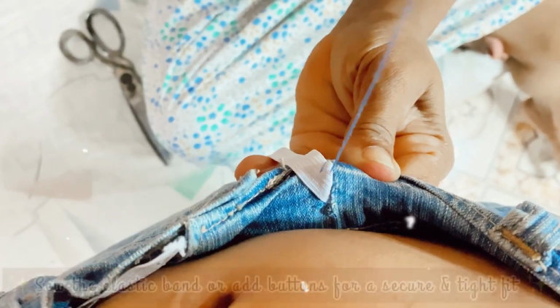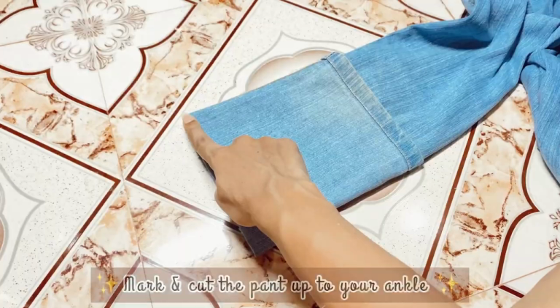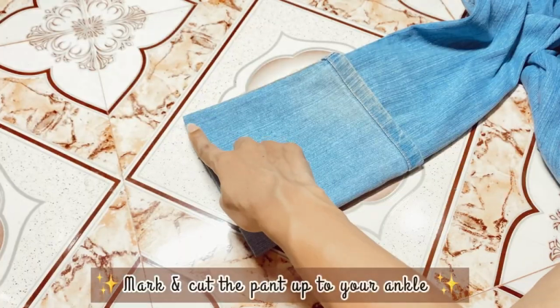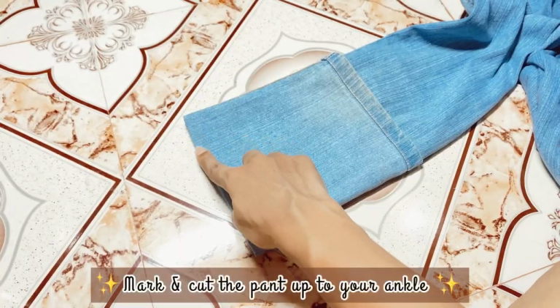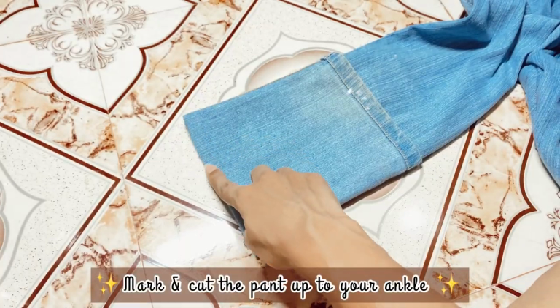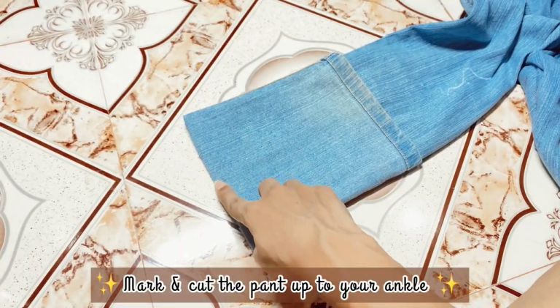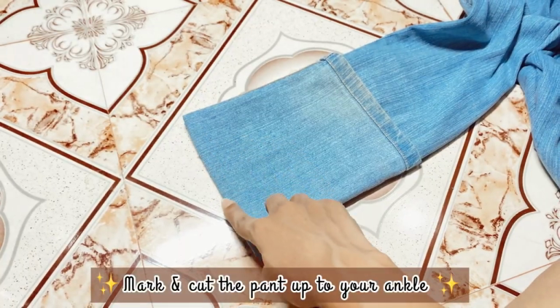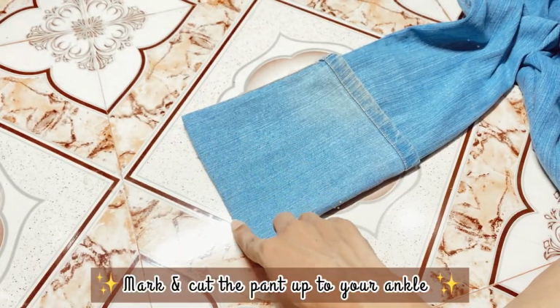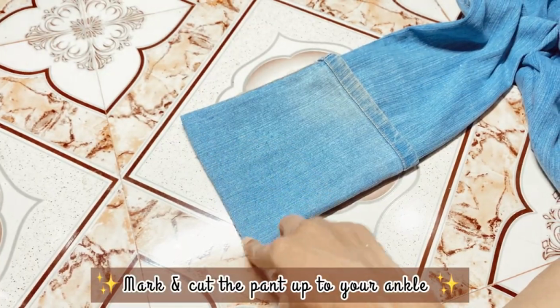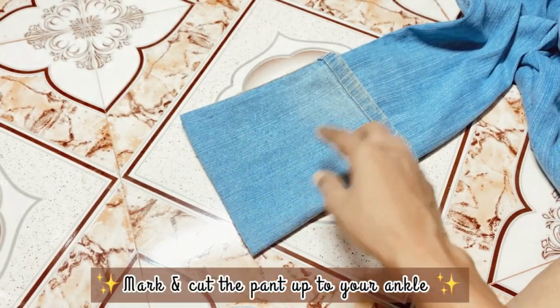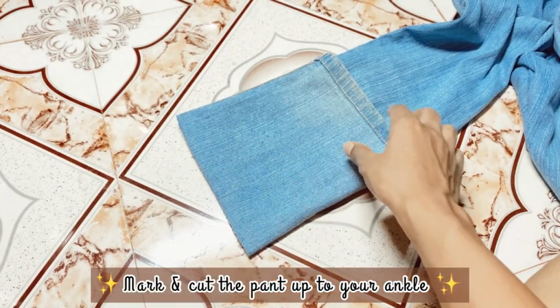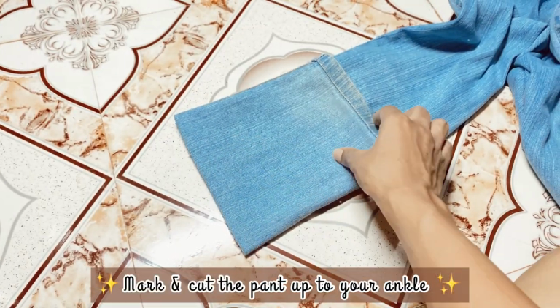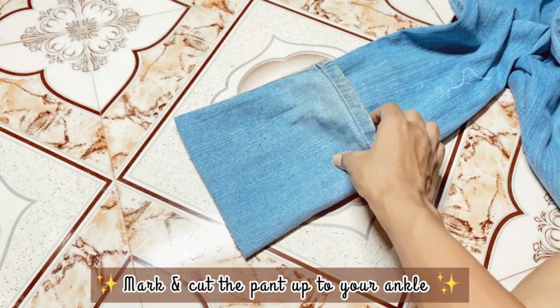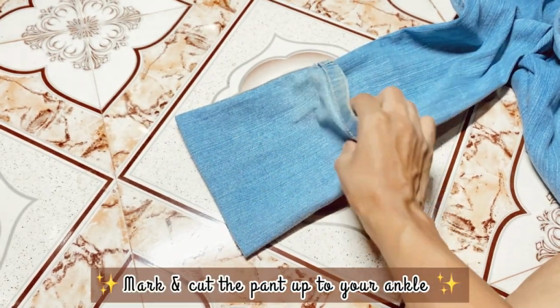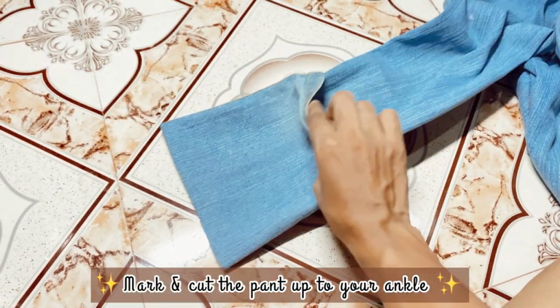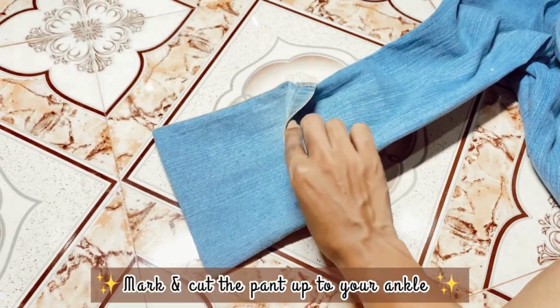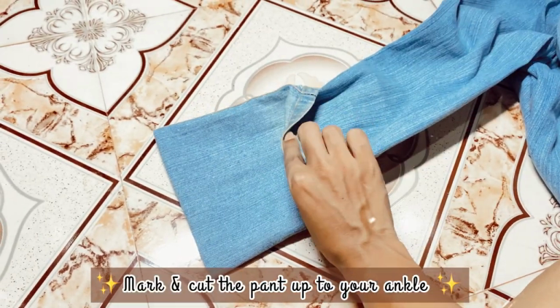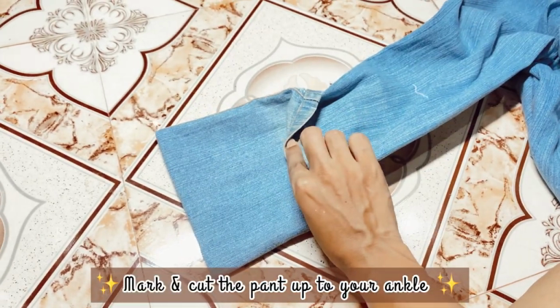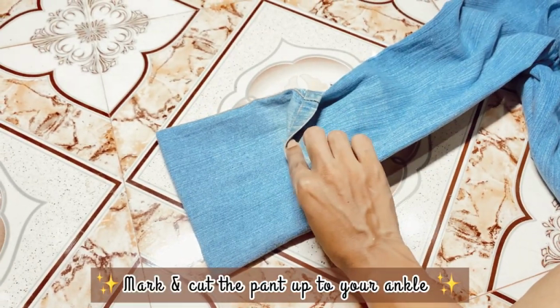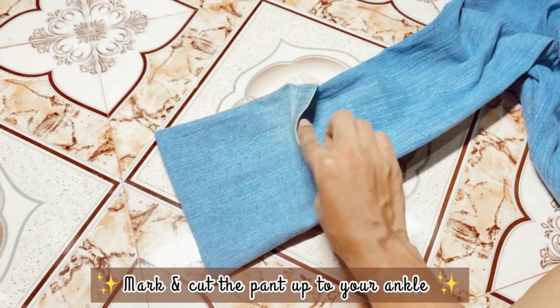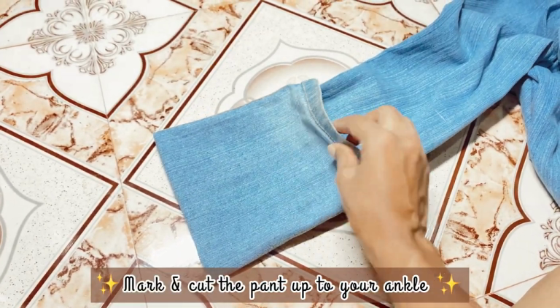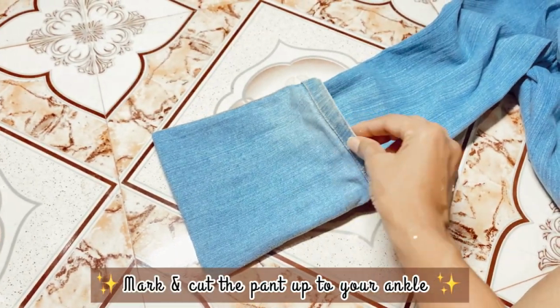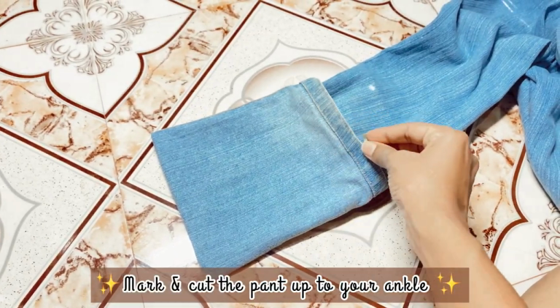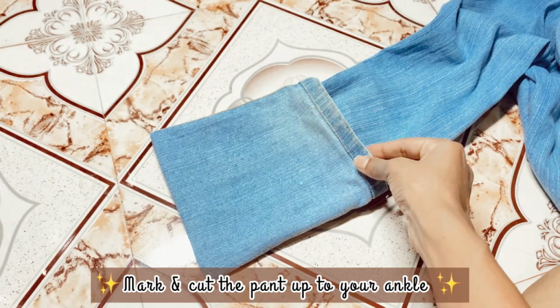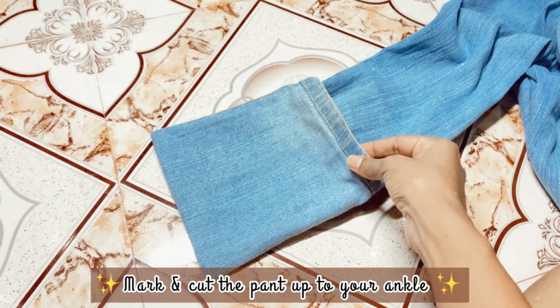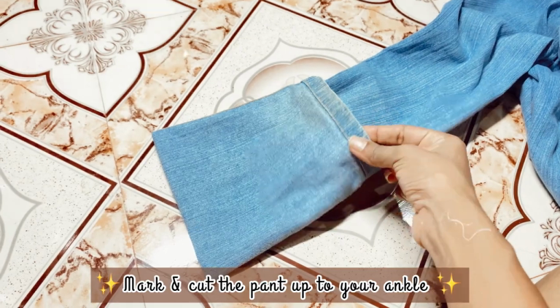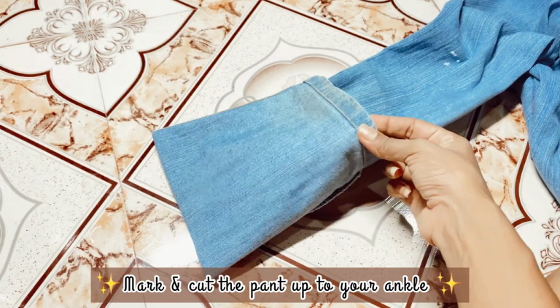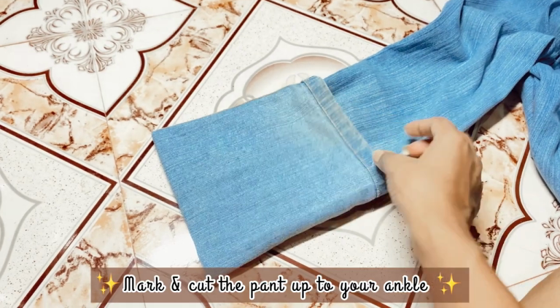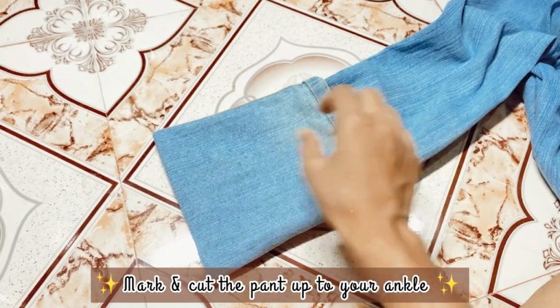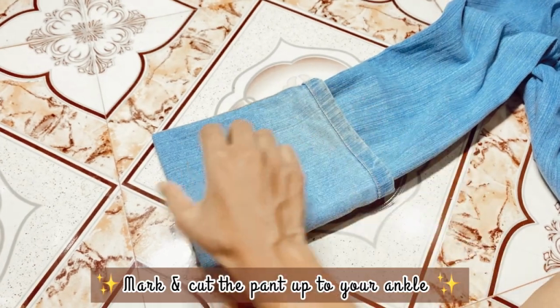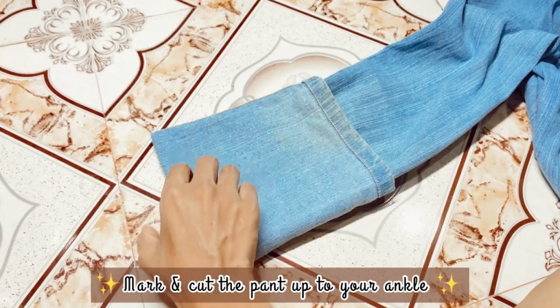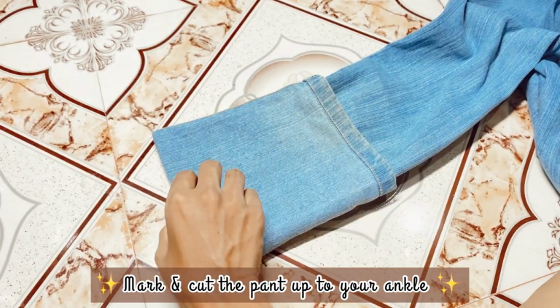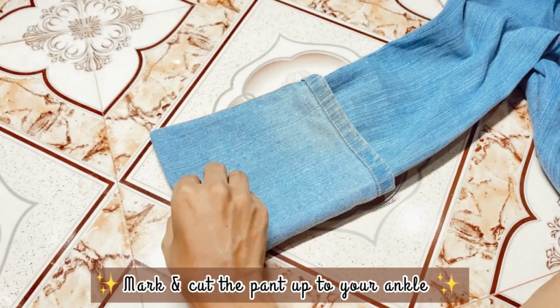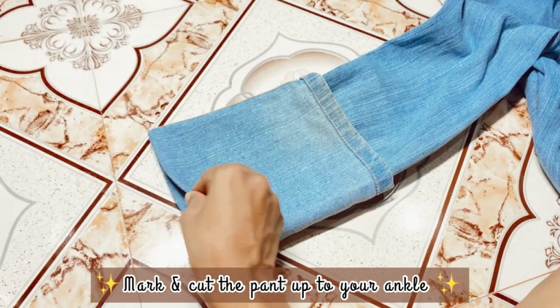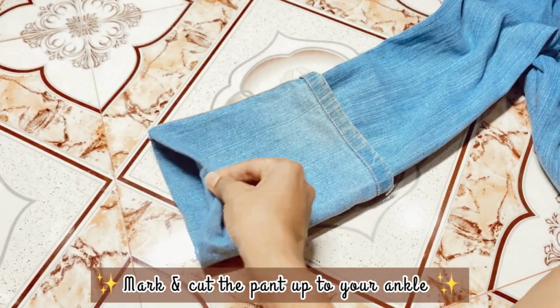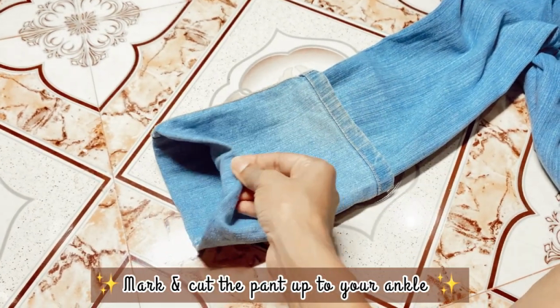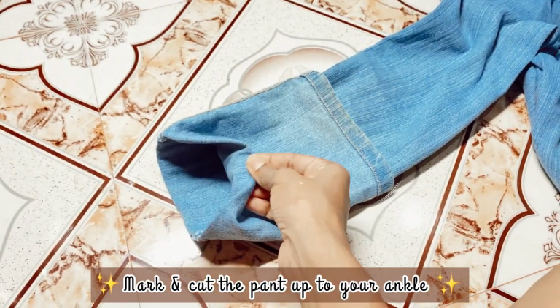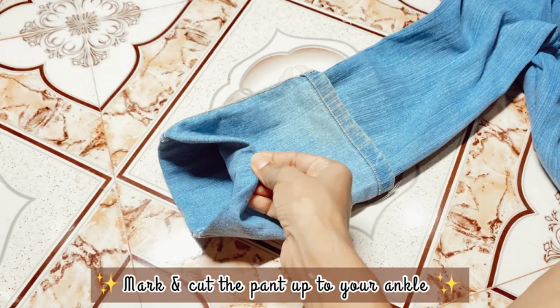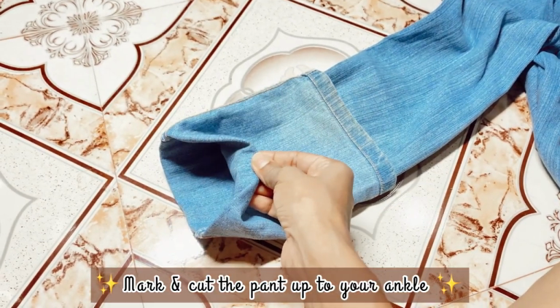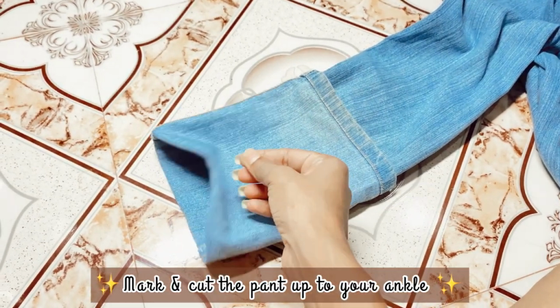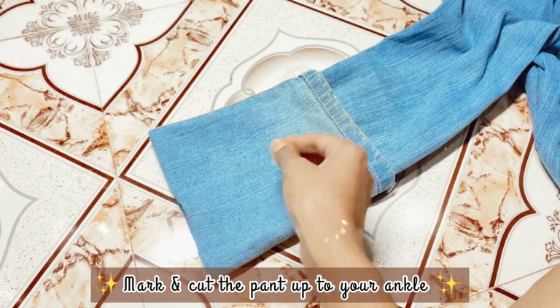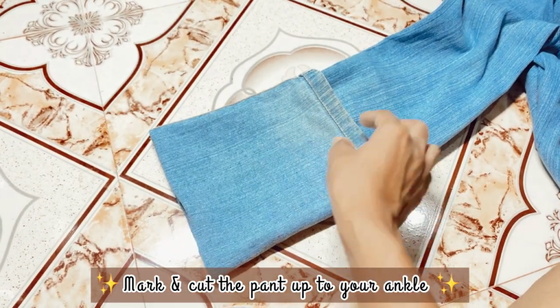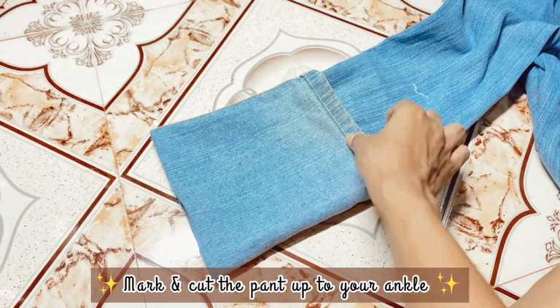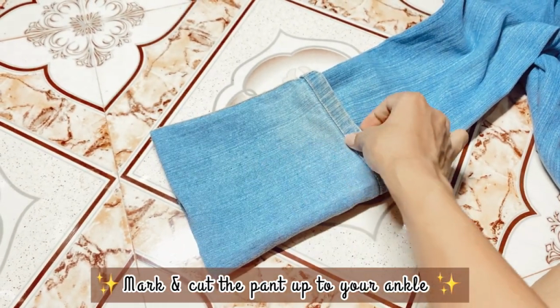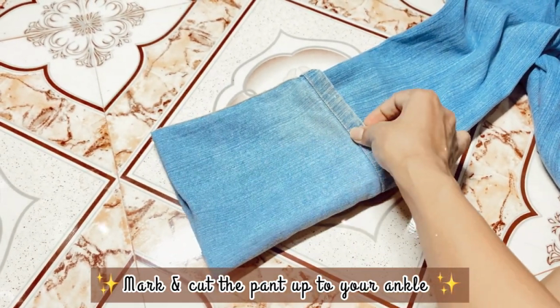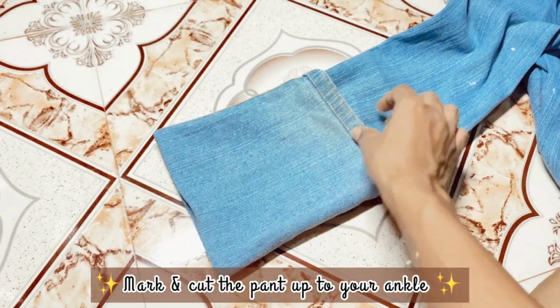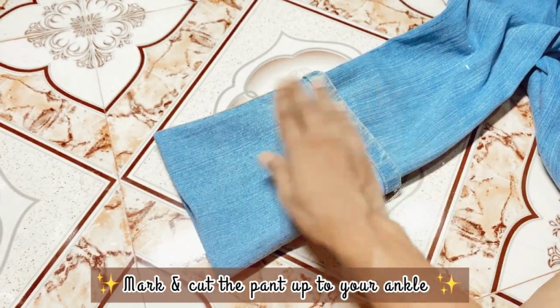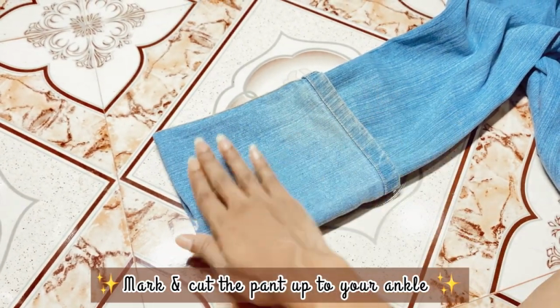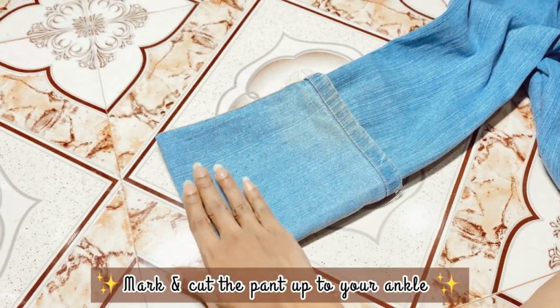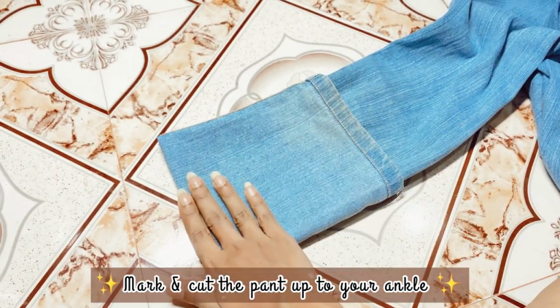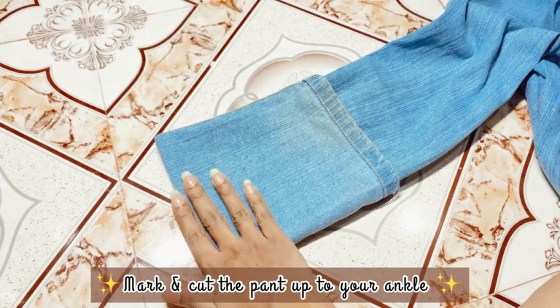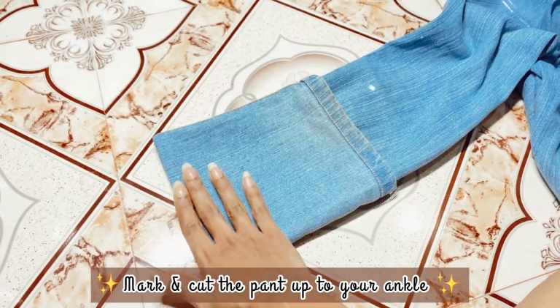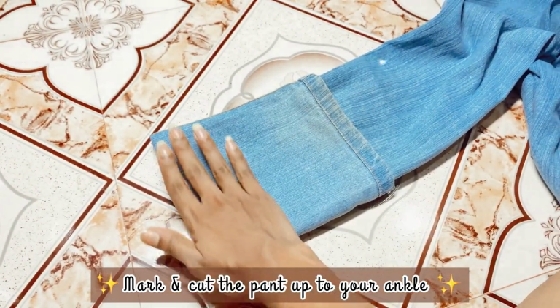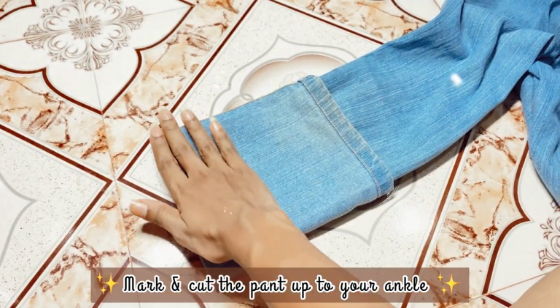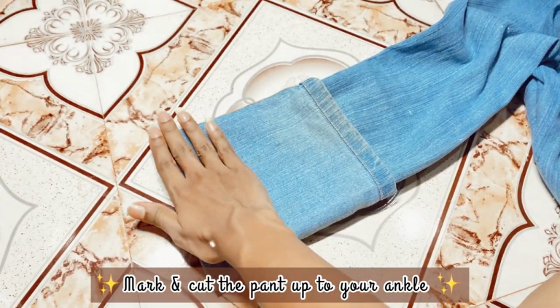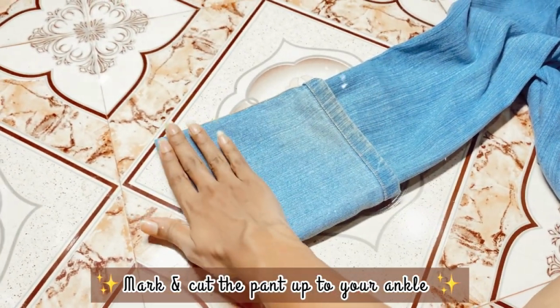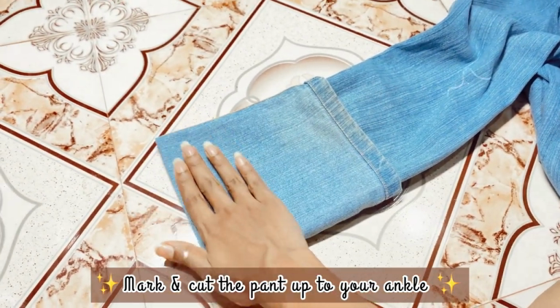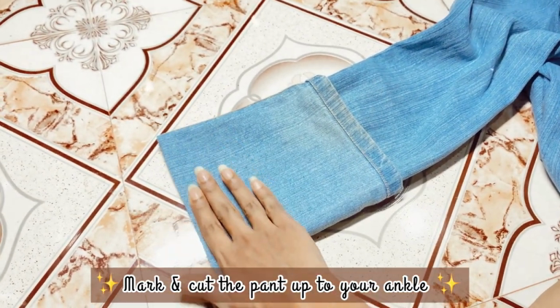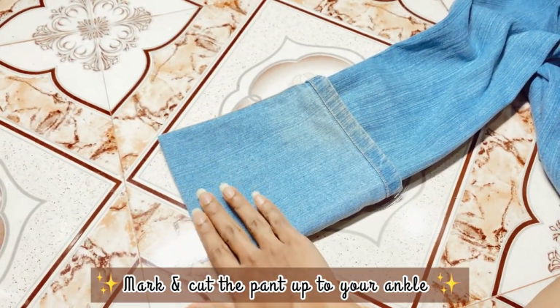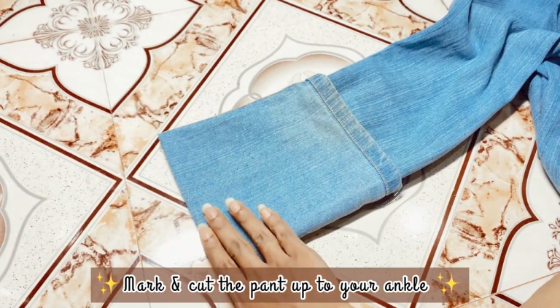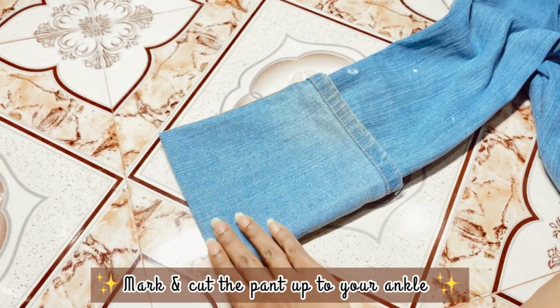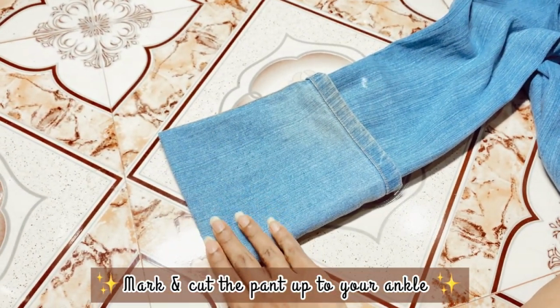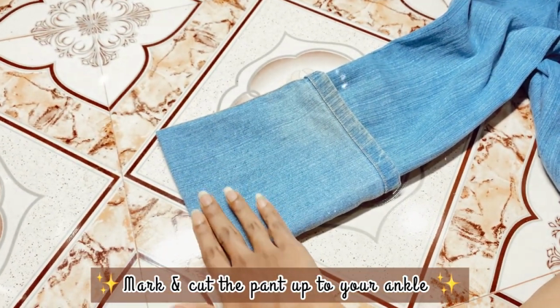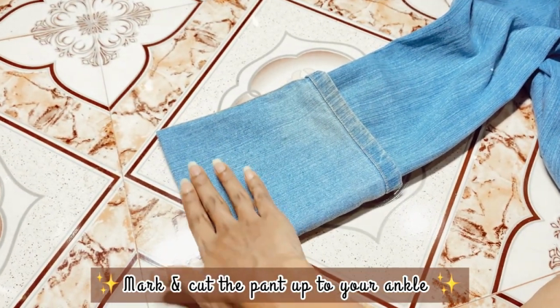You can also cut off the length of the band up to your ankles so that you get a slinky look.